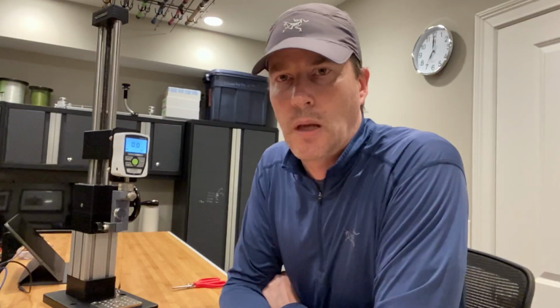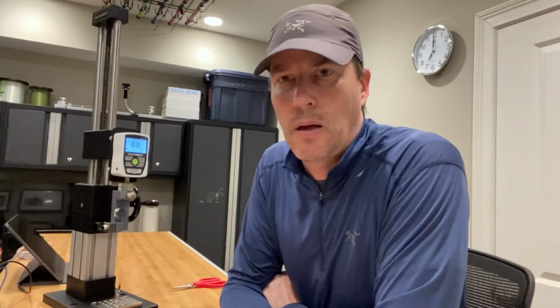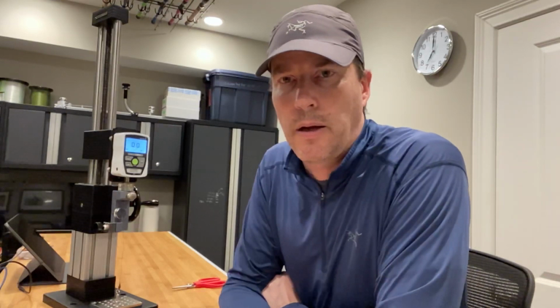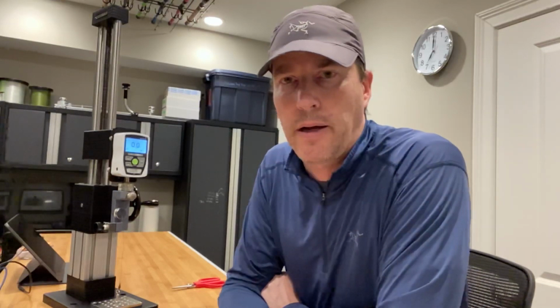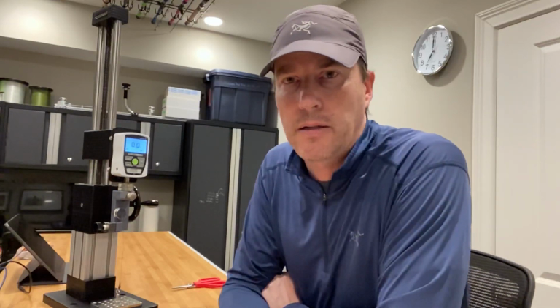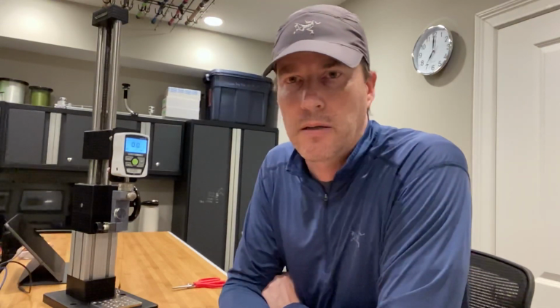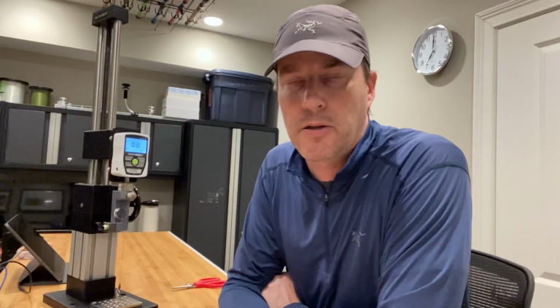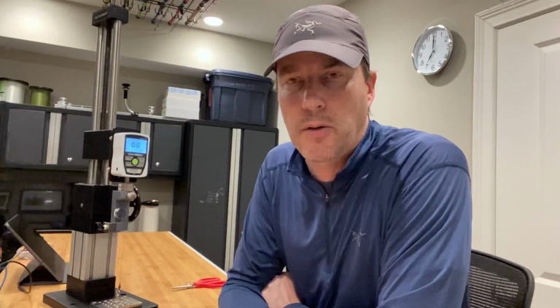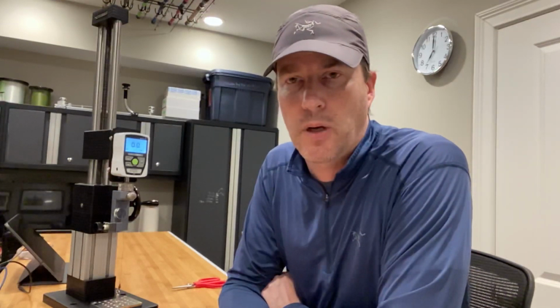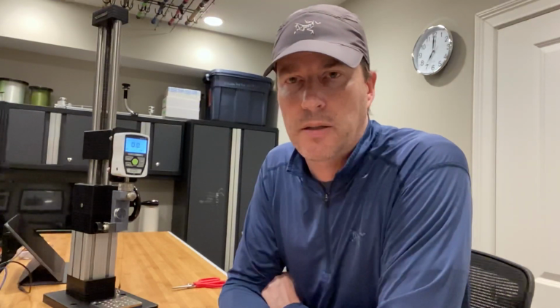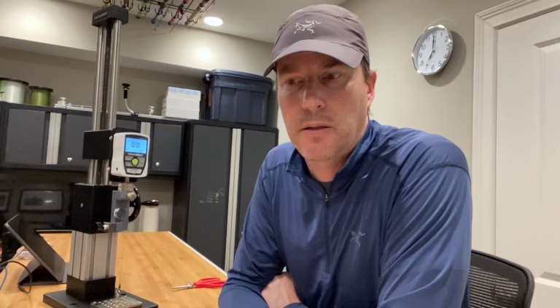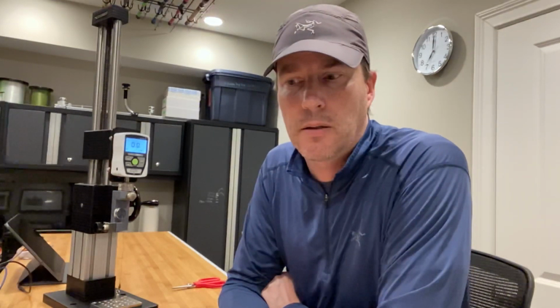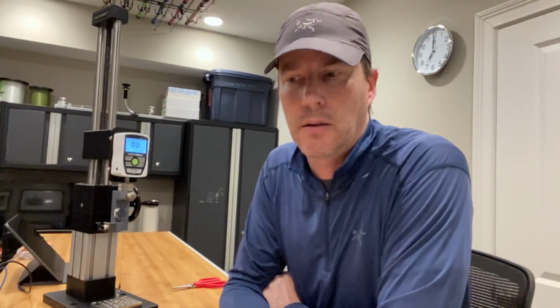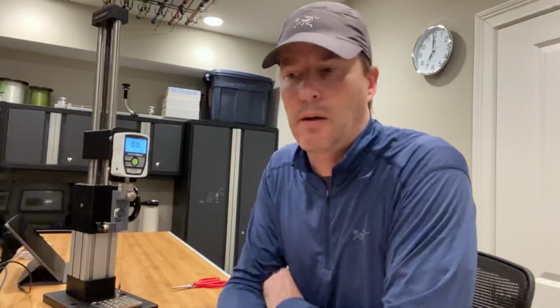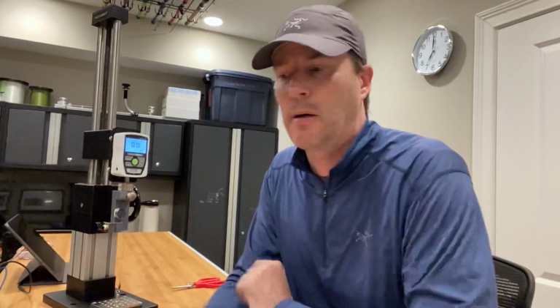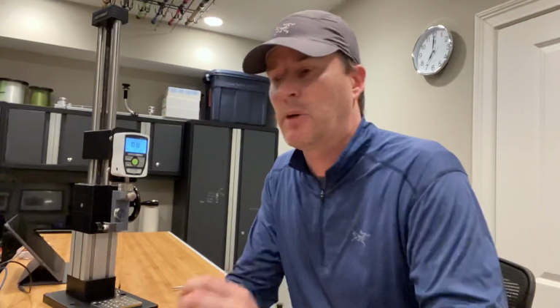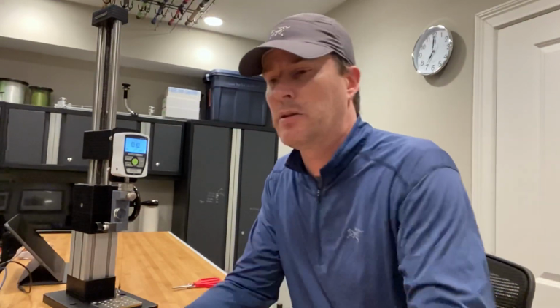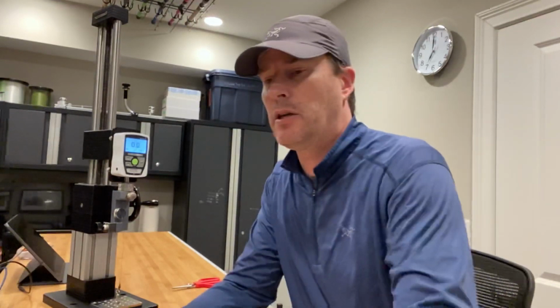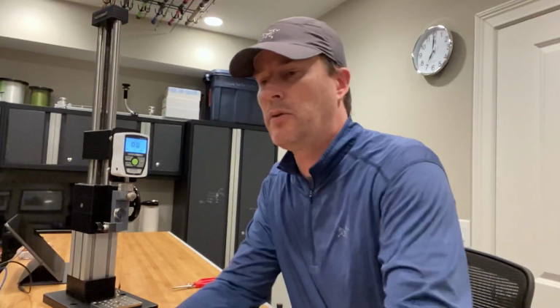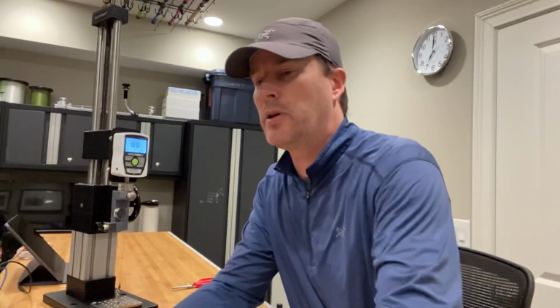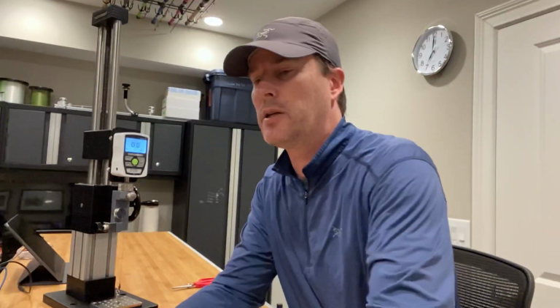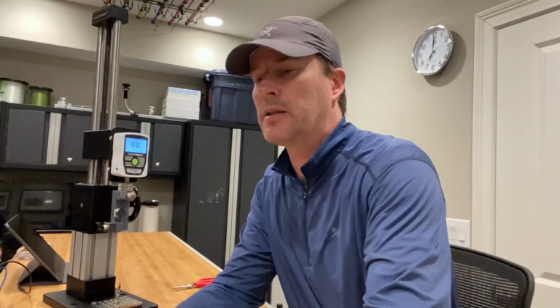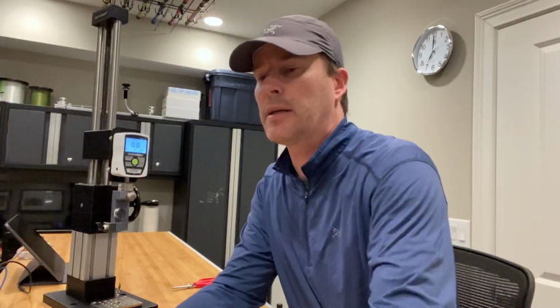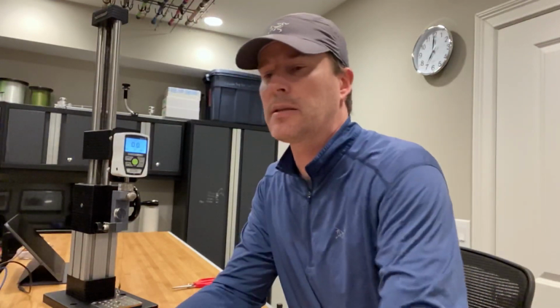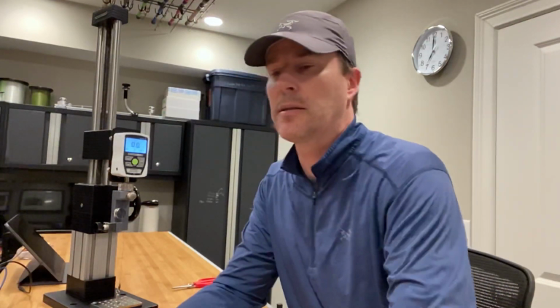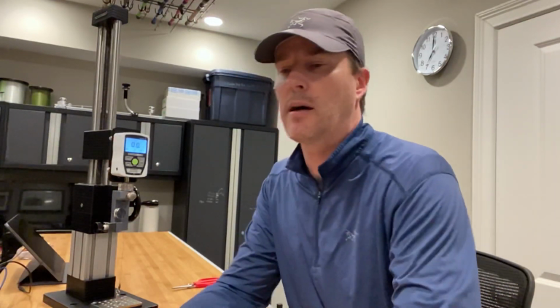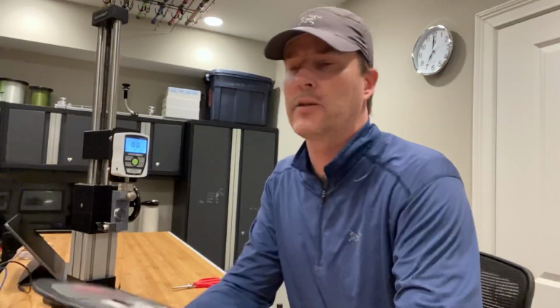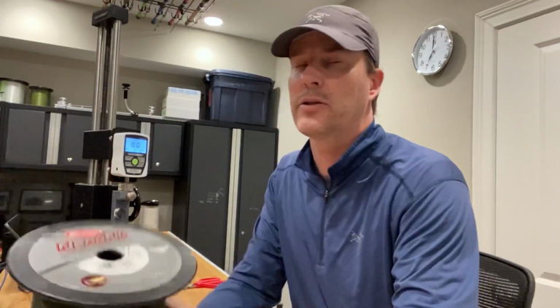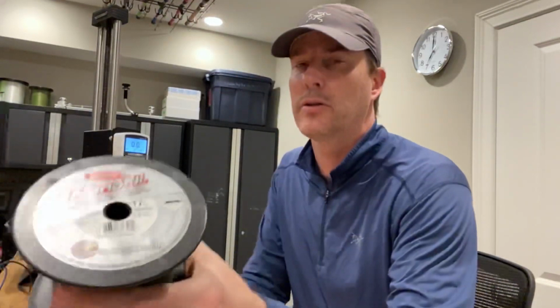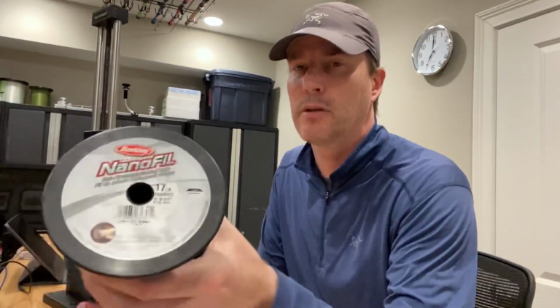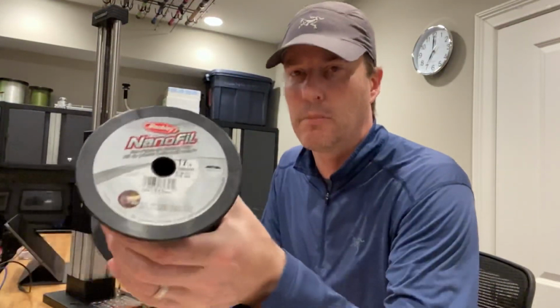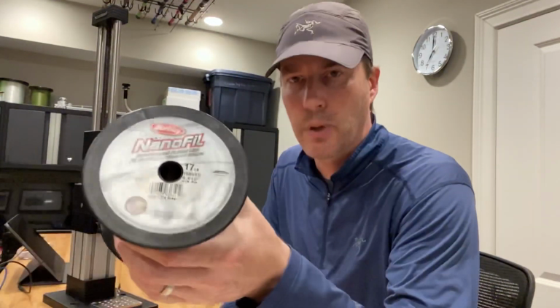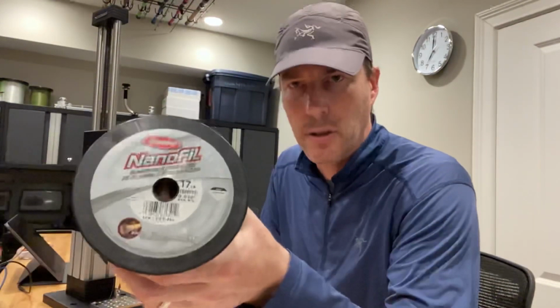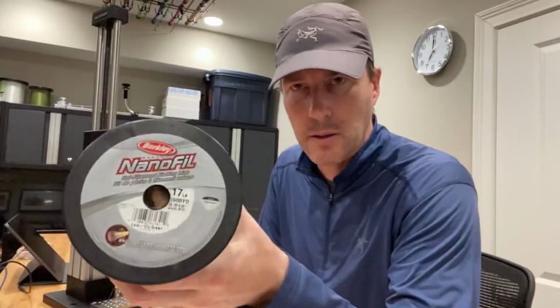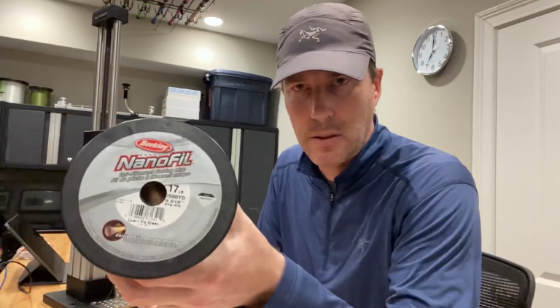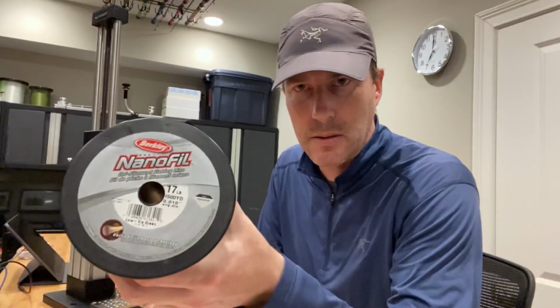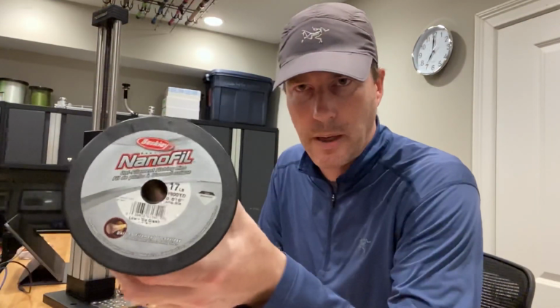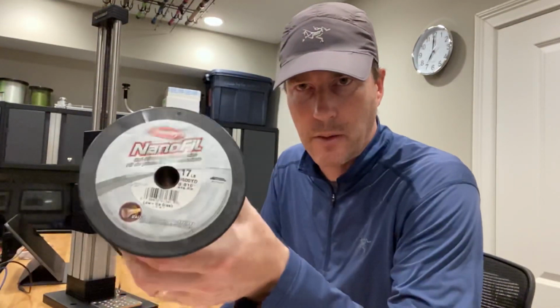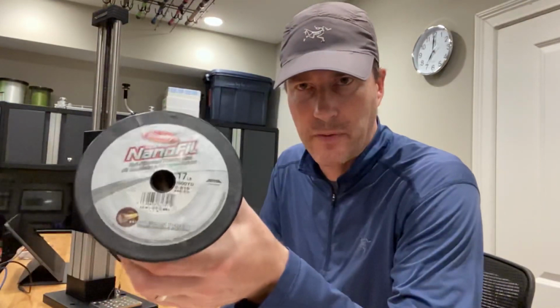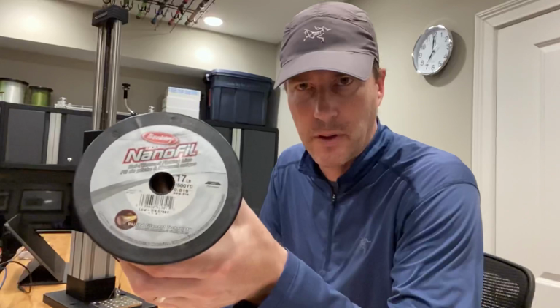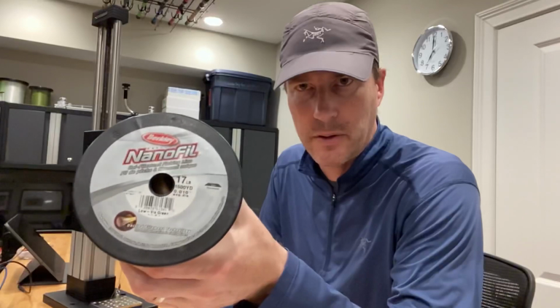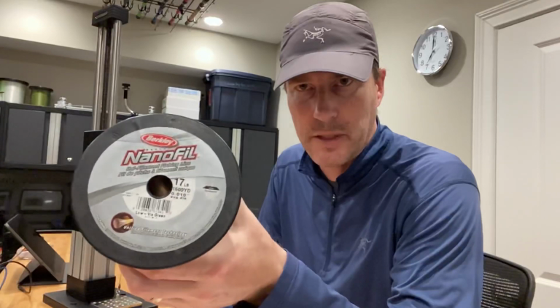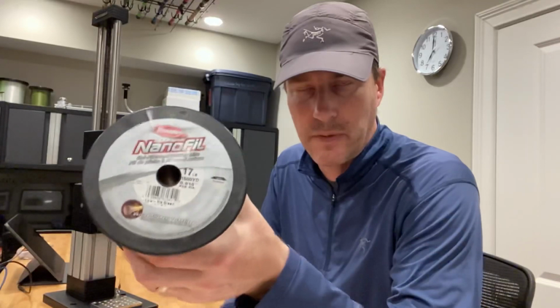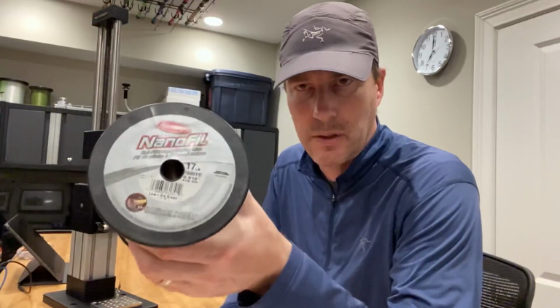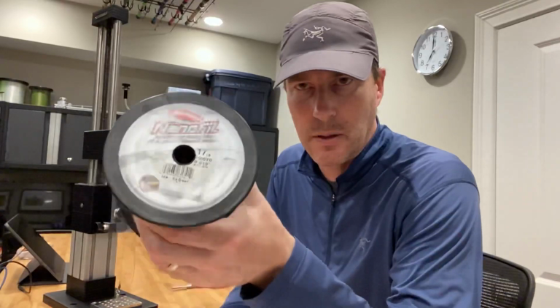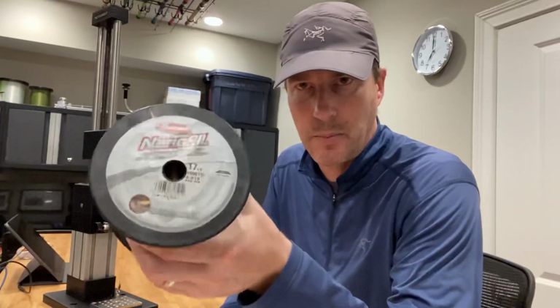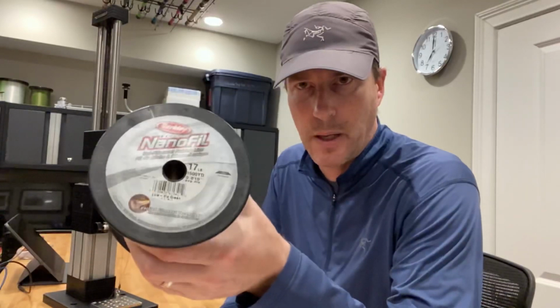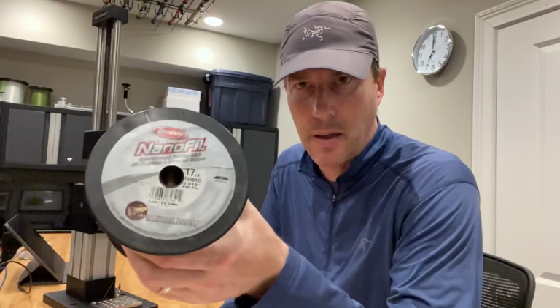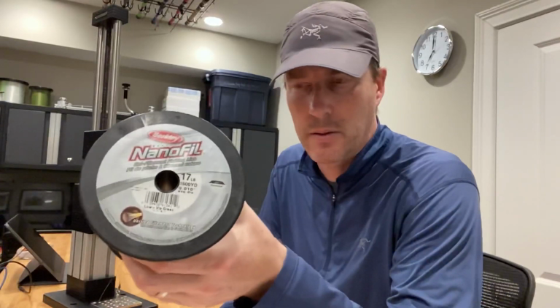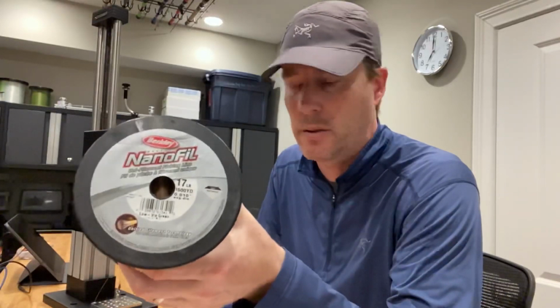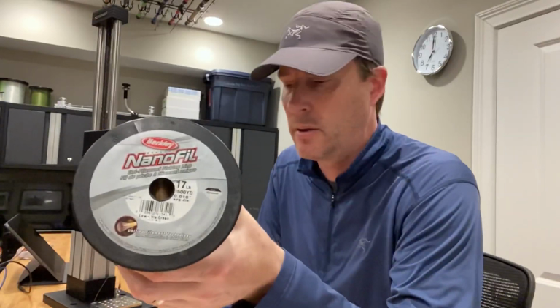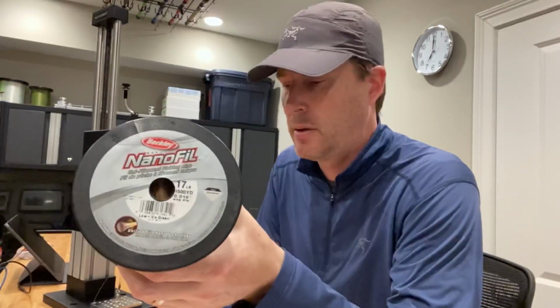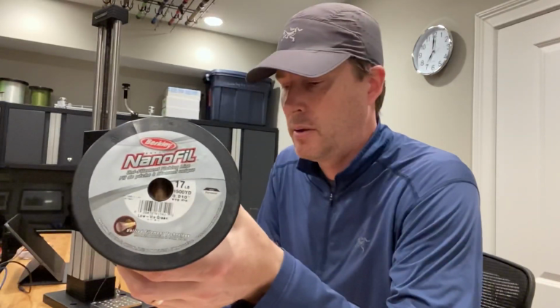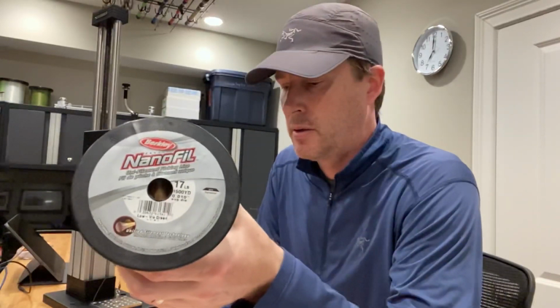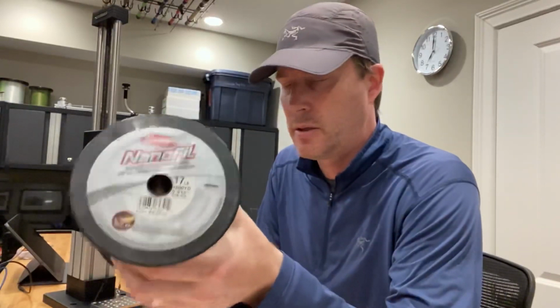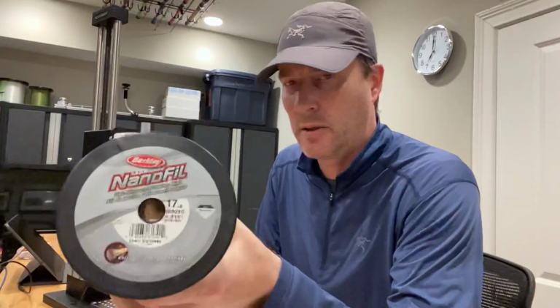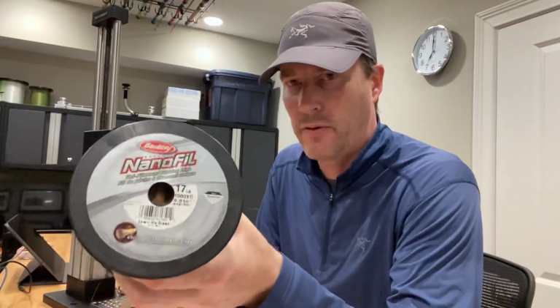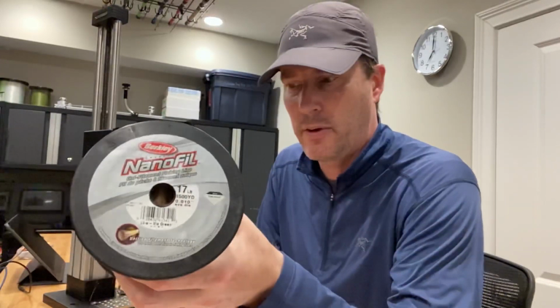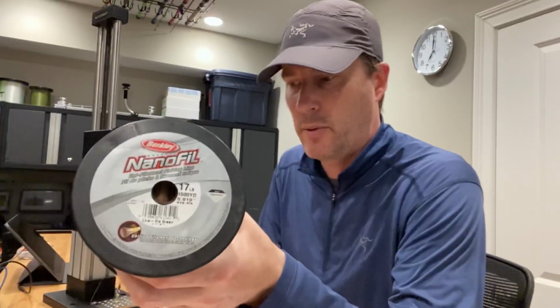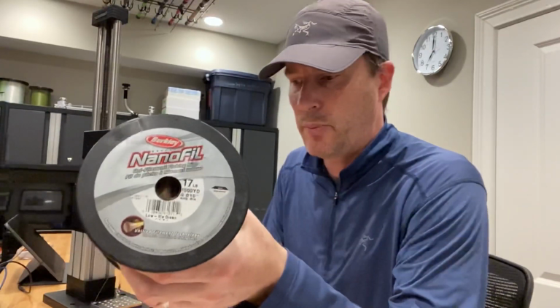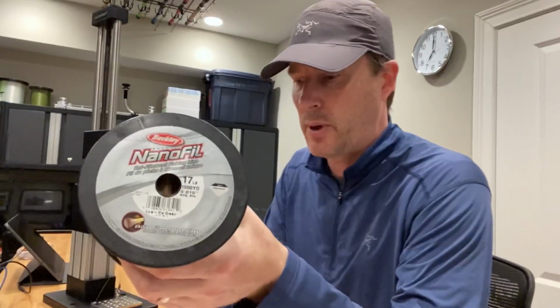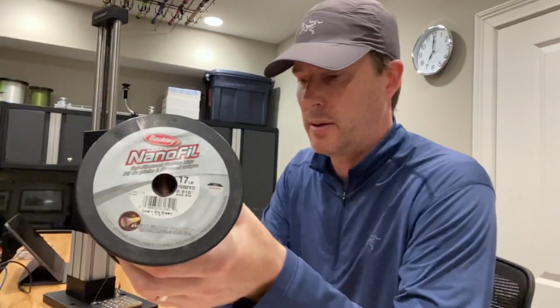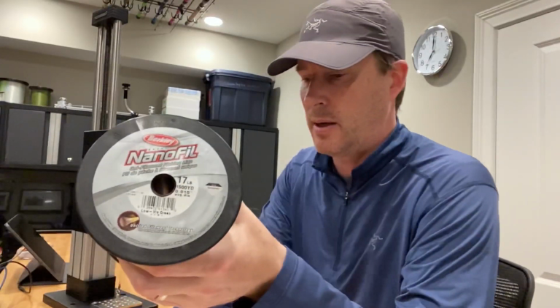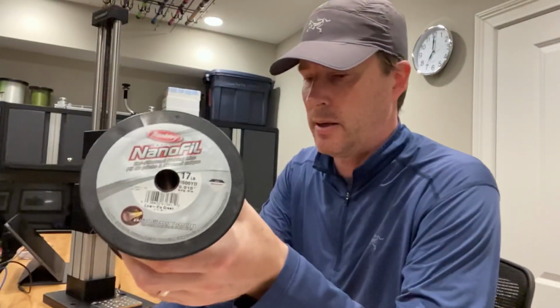Hey guys, it's Art Weston. I'm continuing to test knots using Berkeley's Nanofill 17 pound single filament braid line.